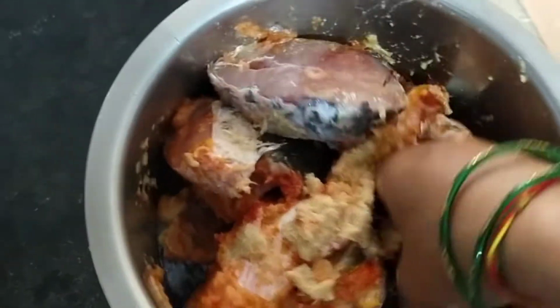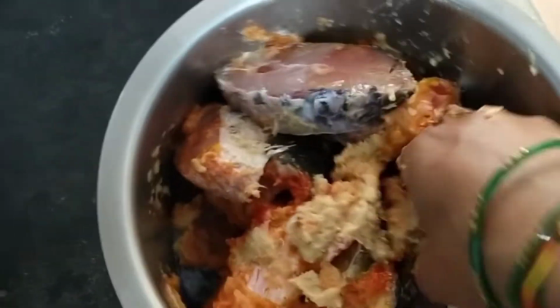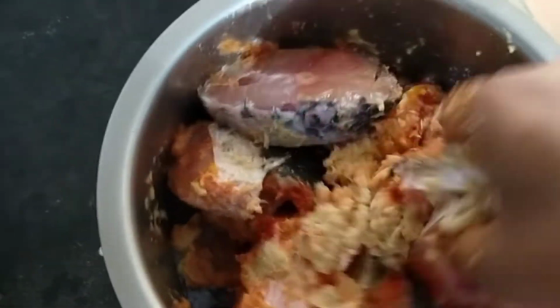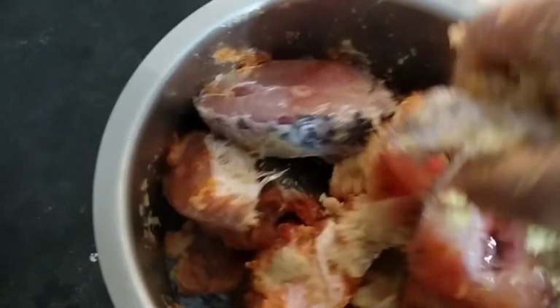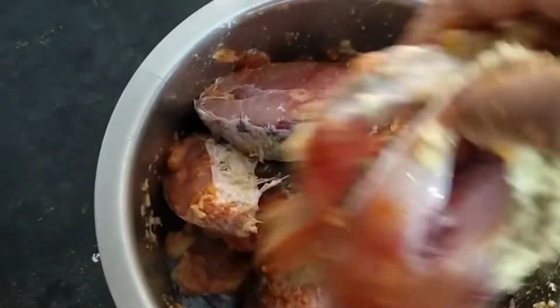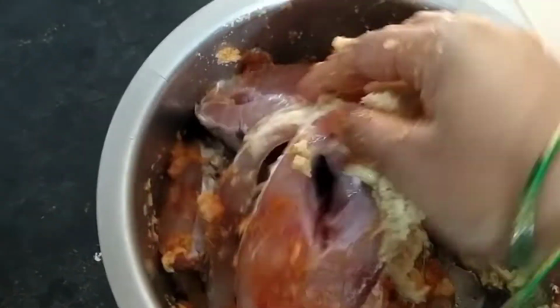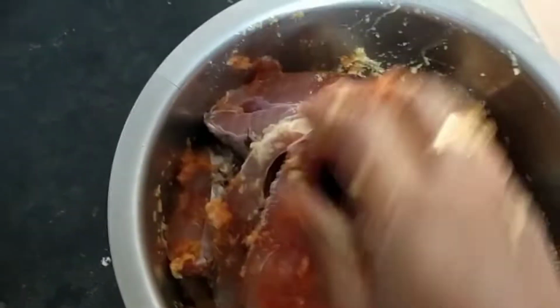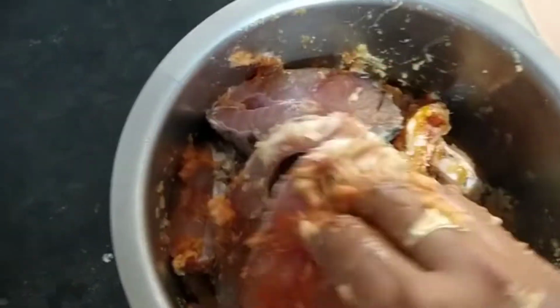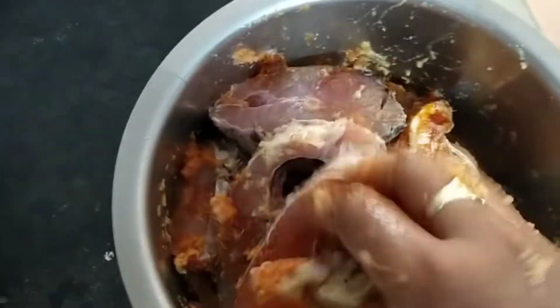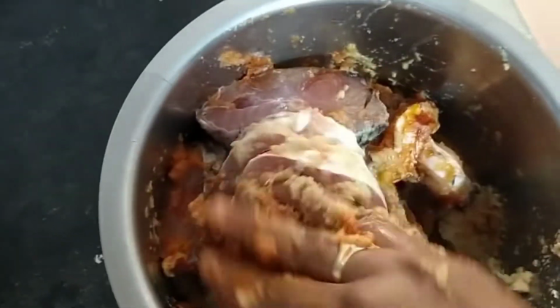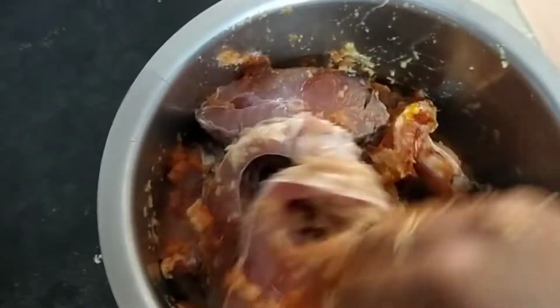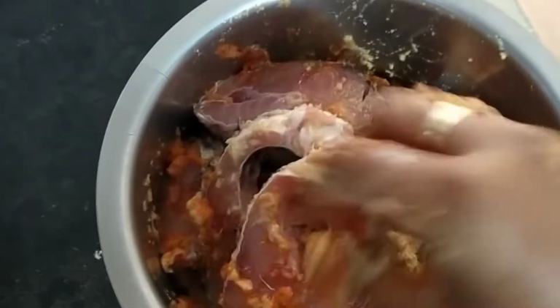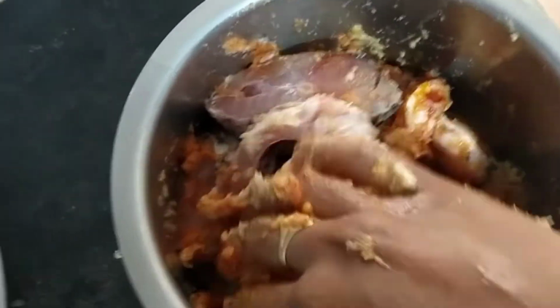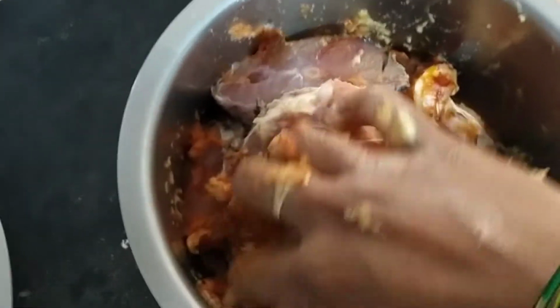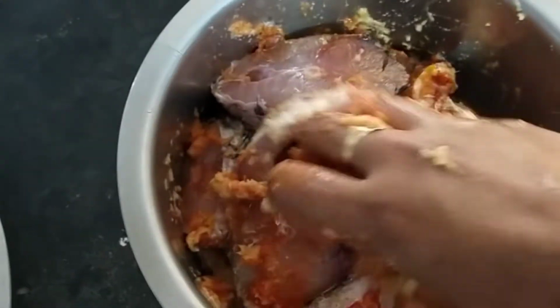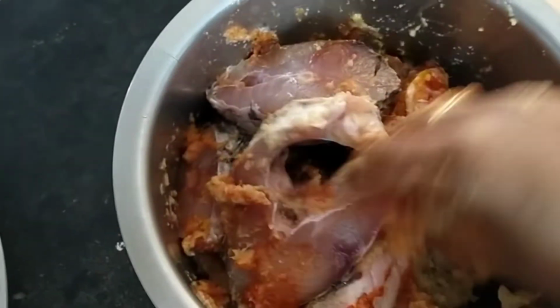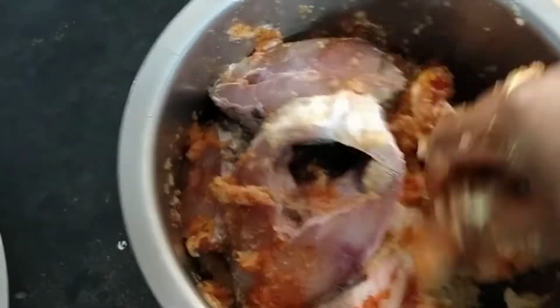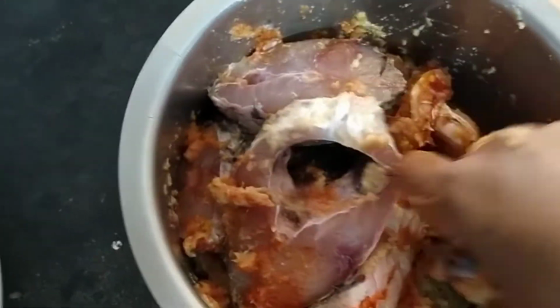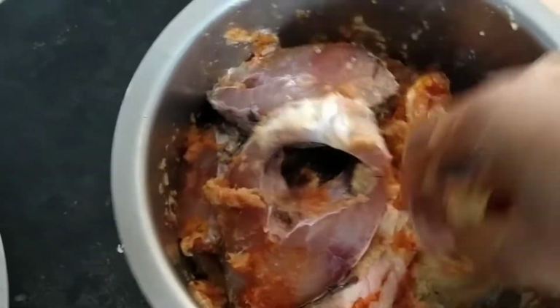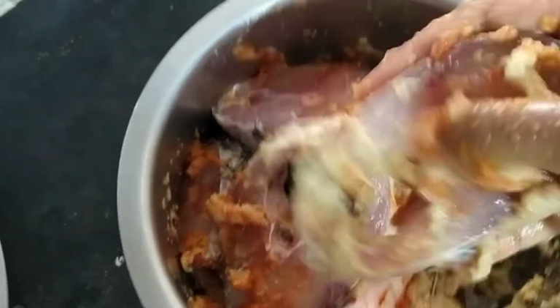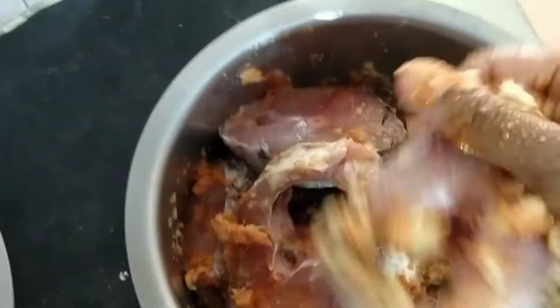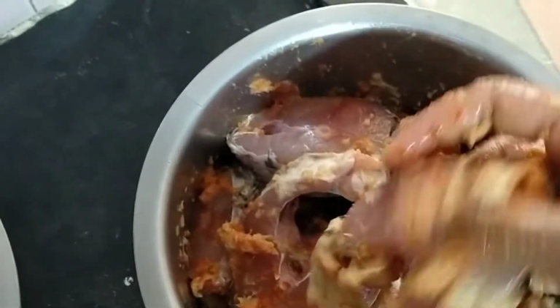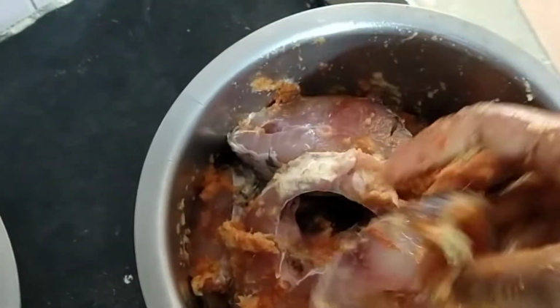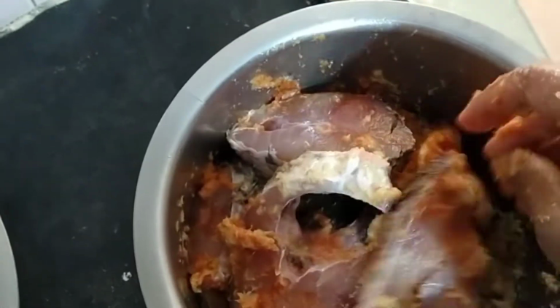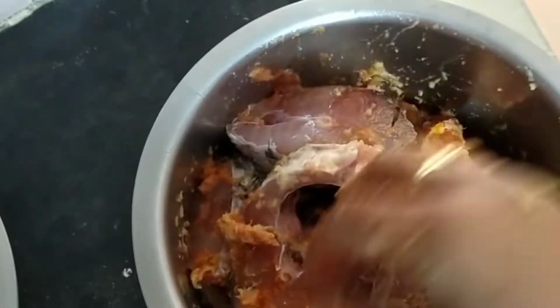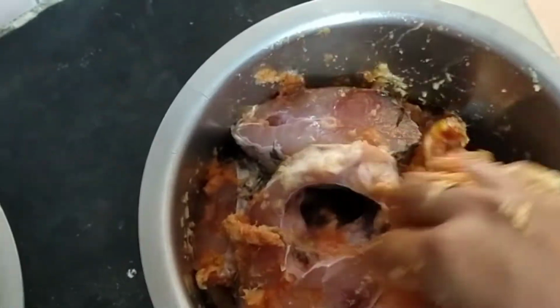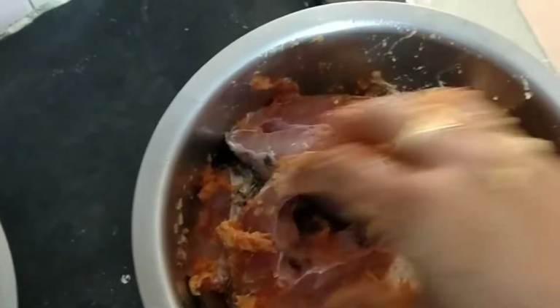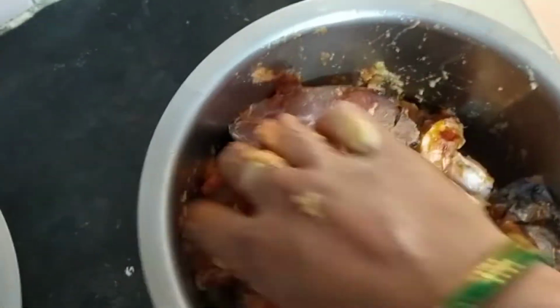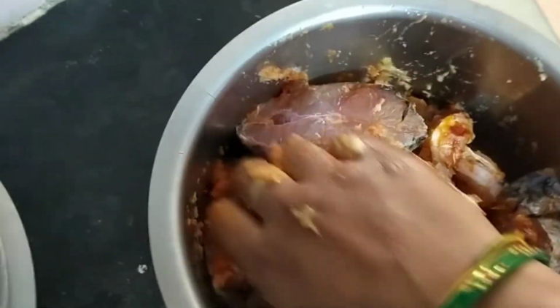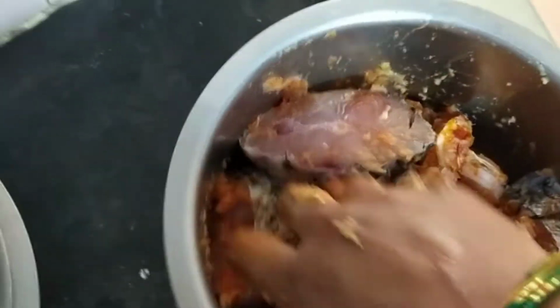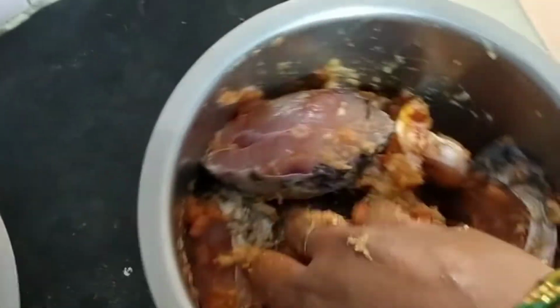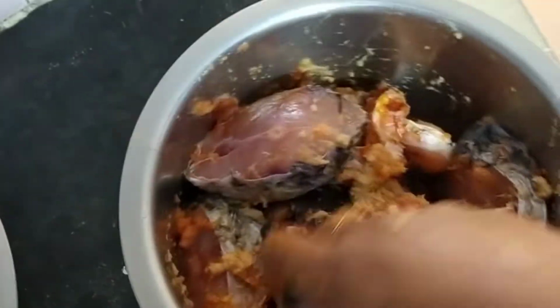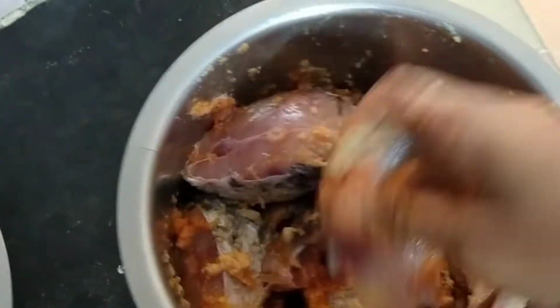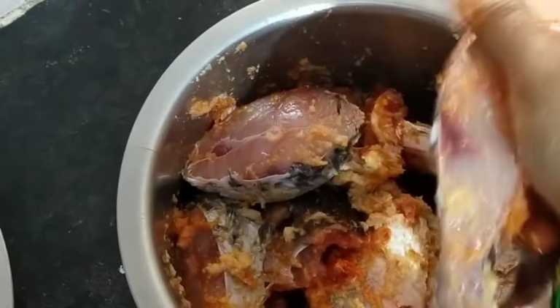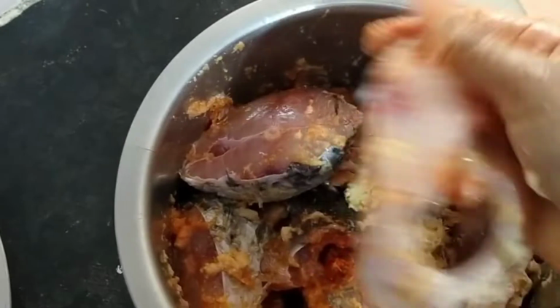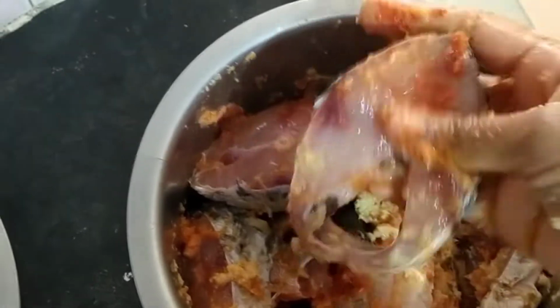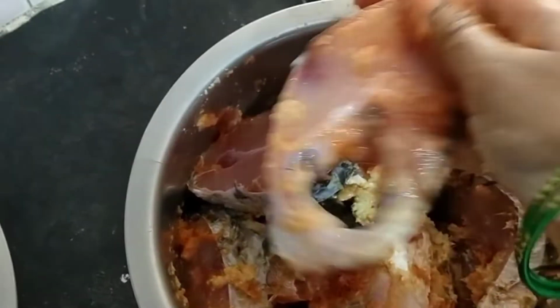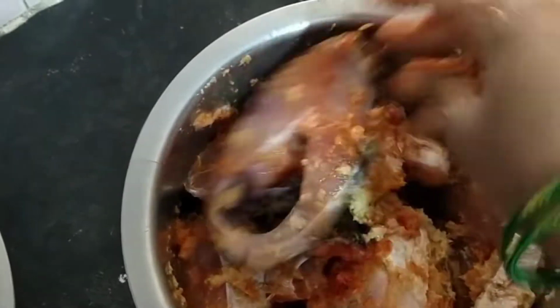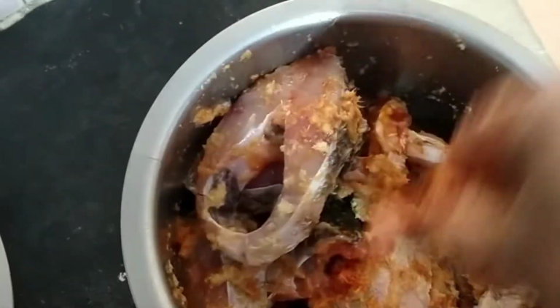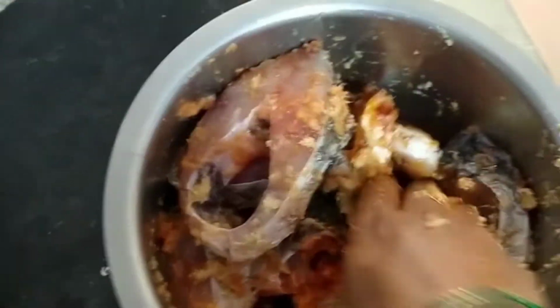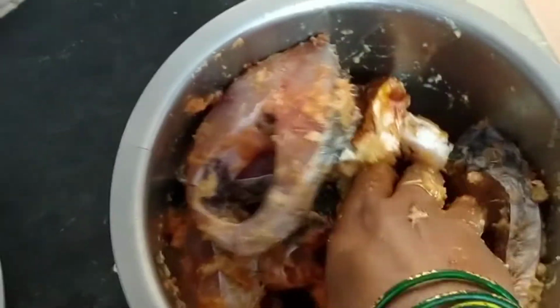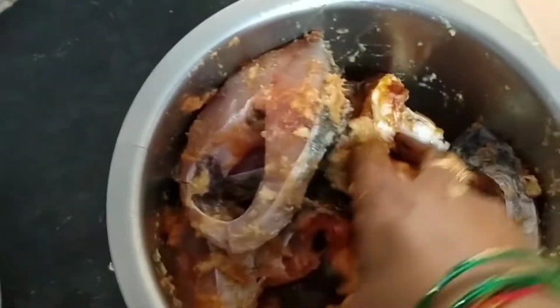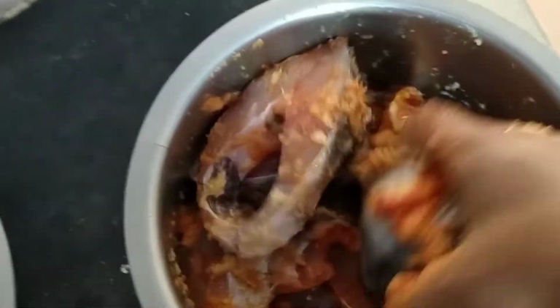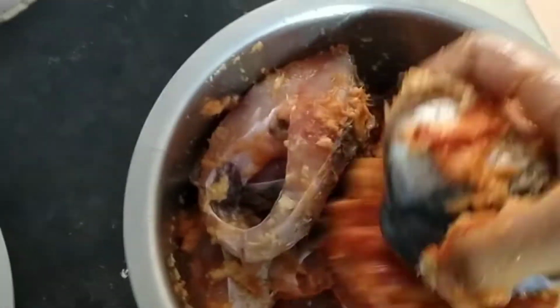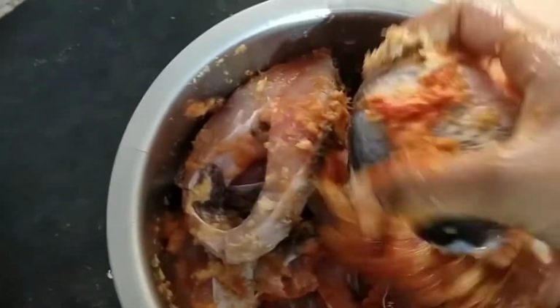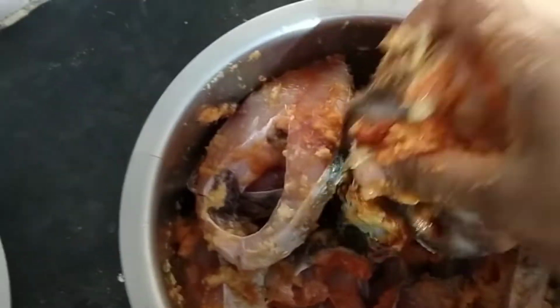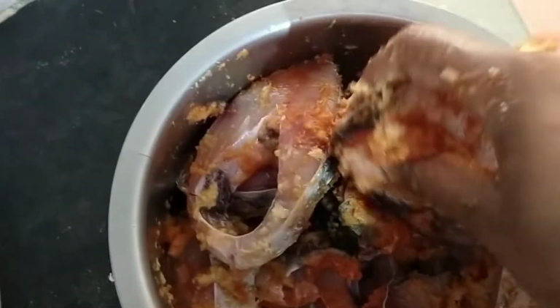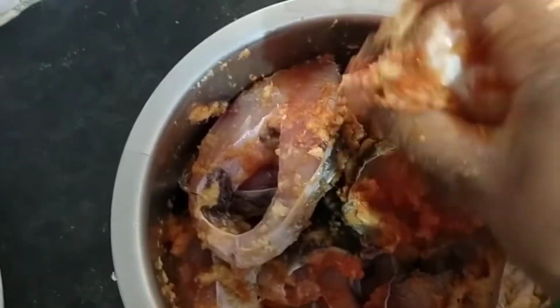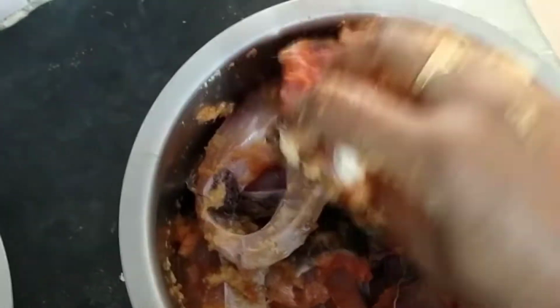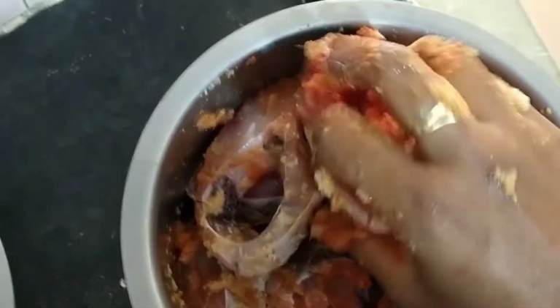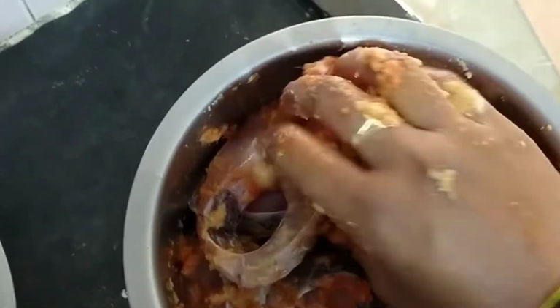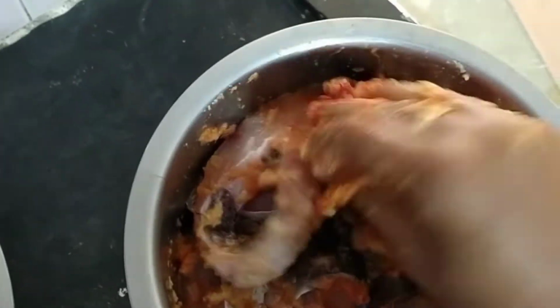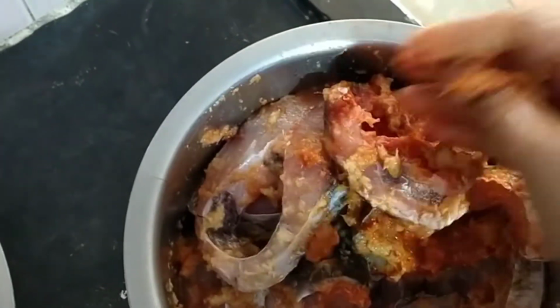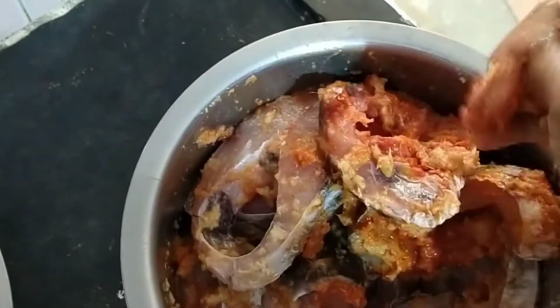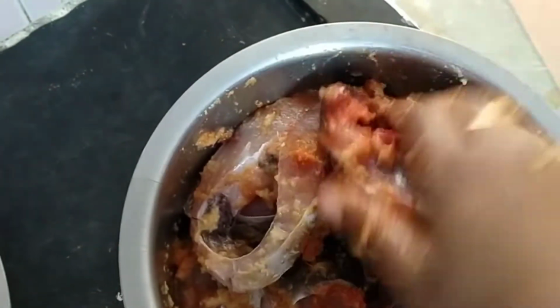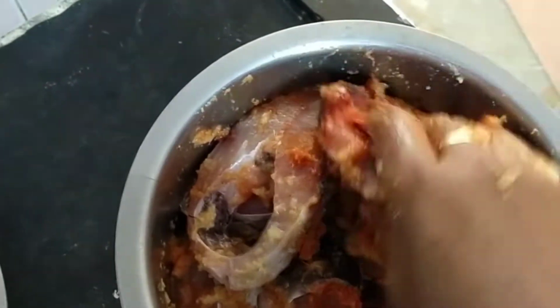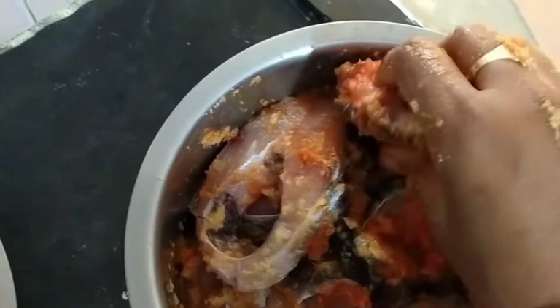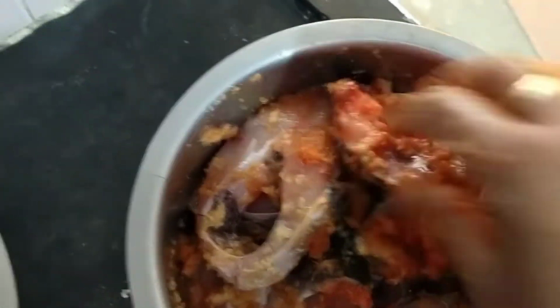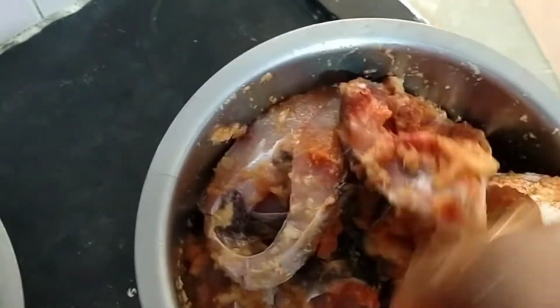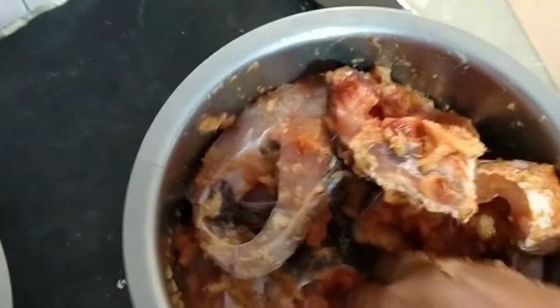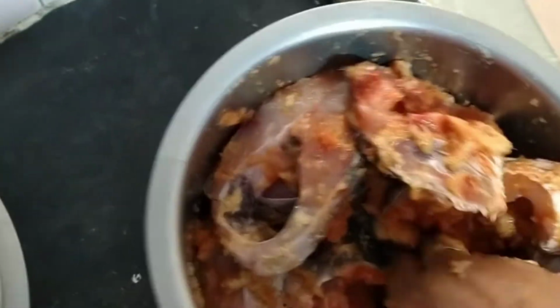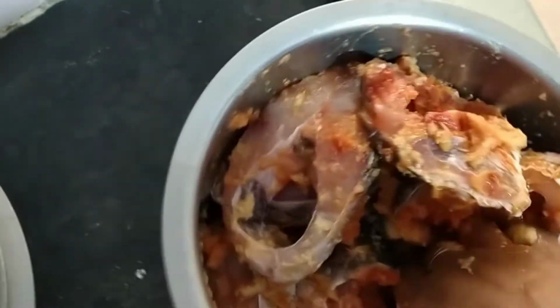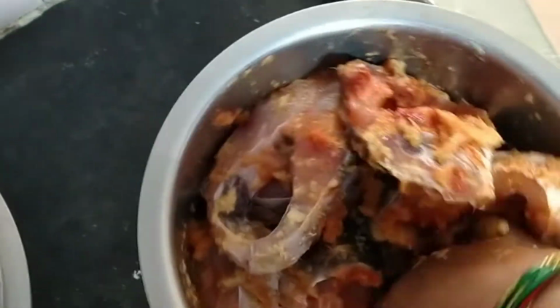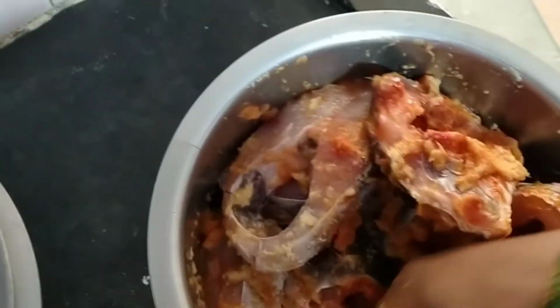It will taste a little. You will taste it. The onion paste.